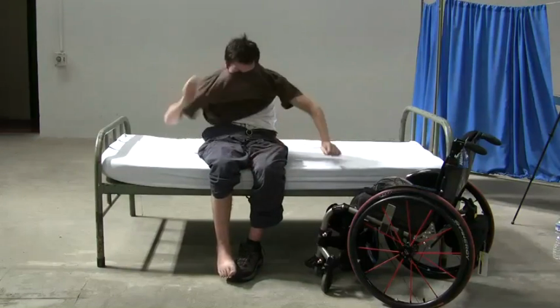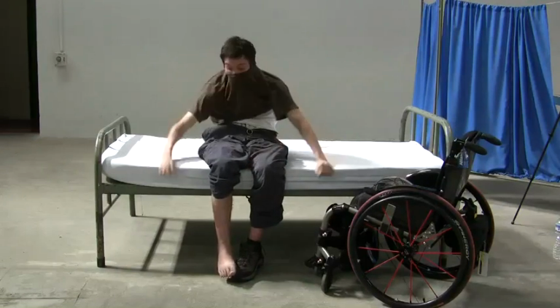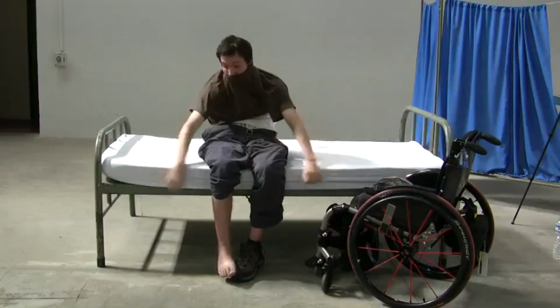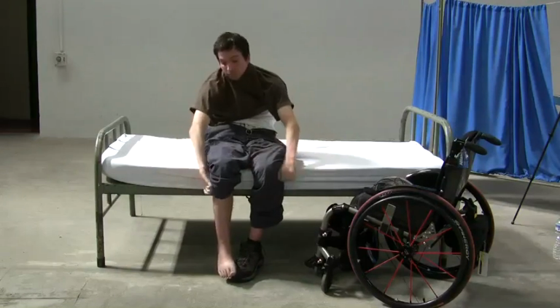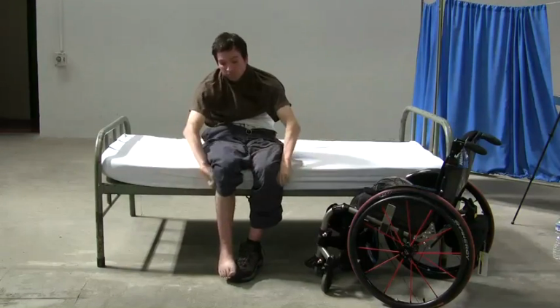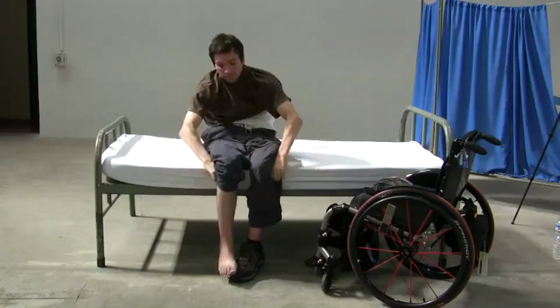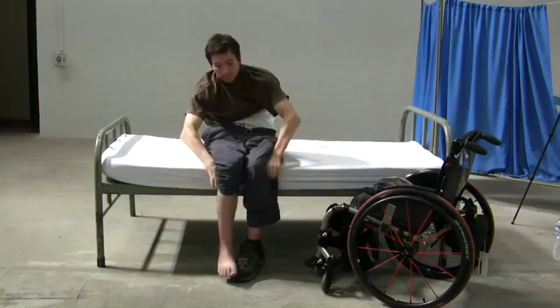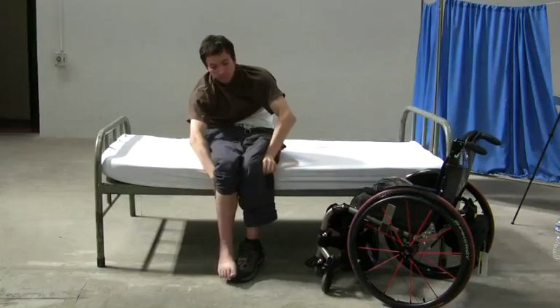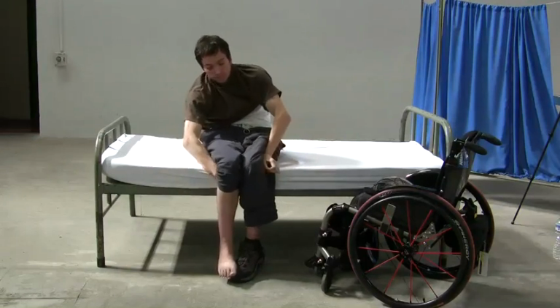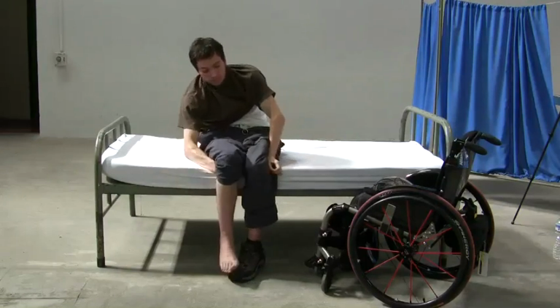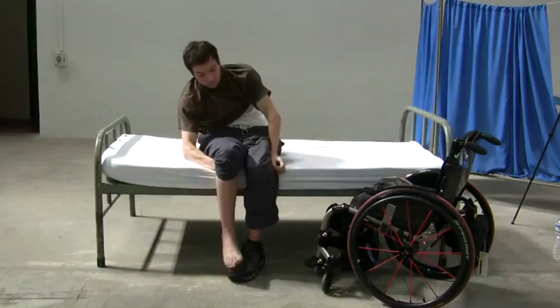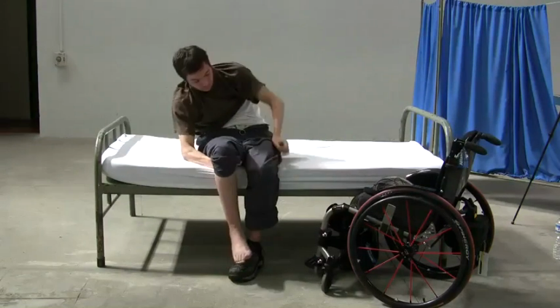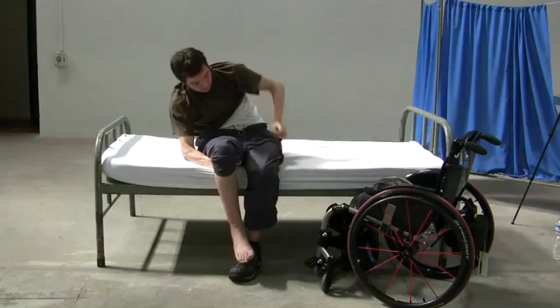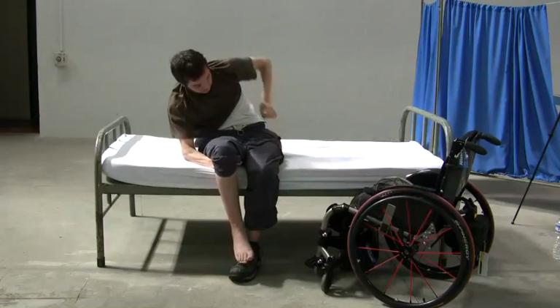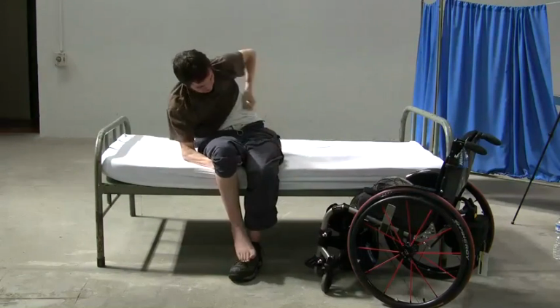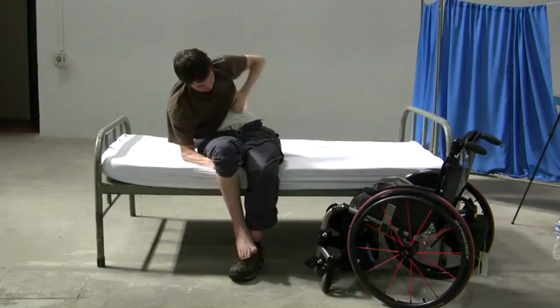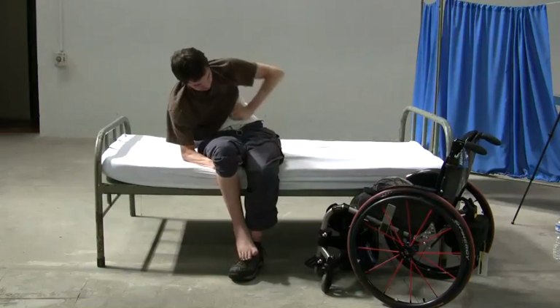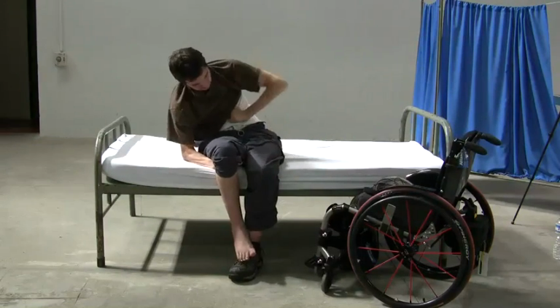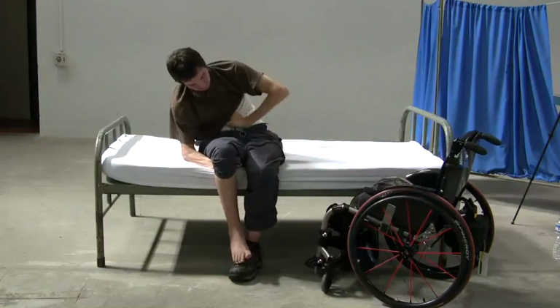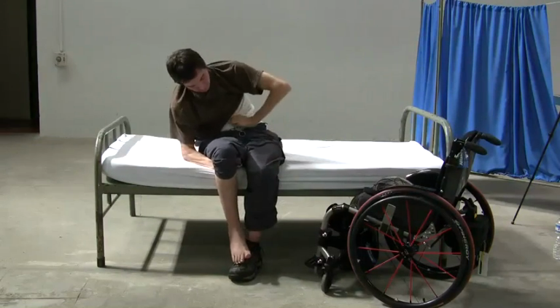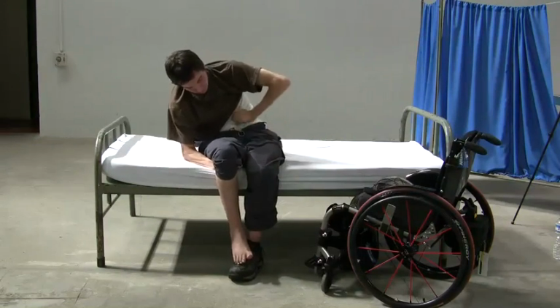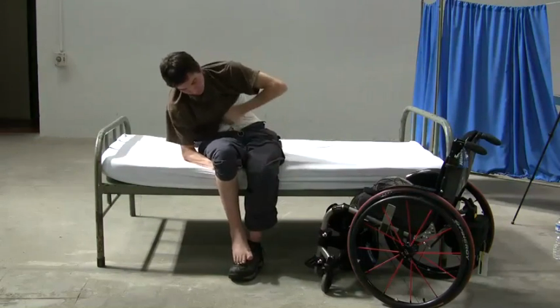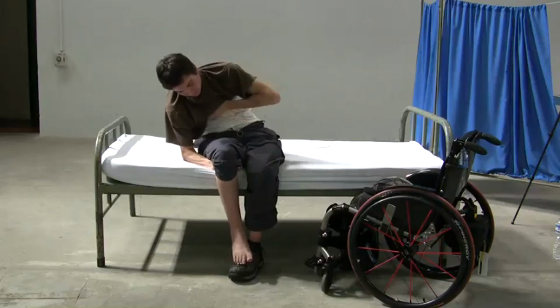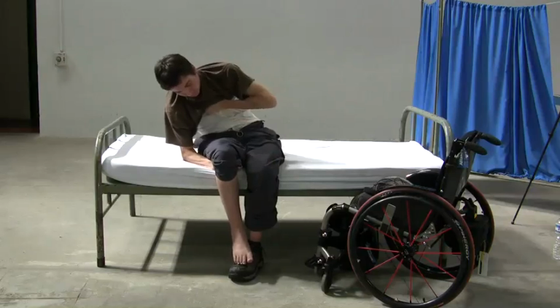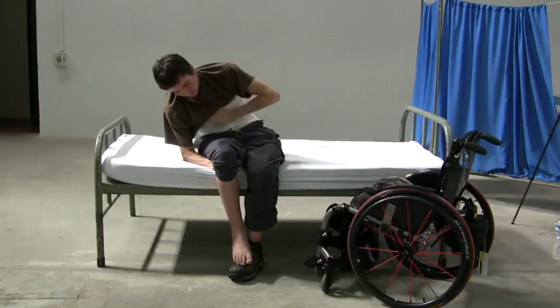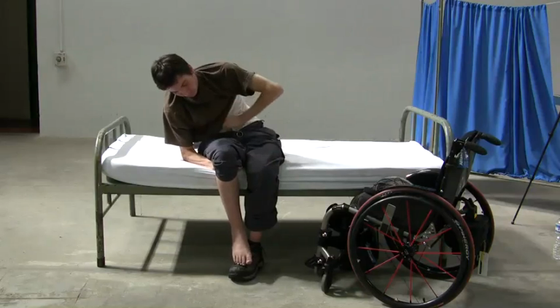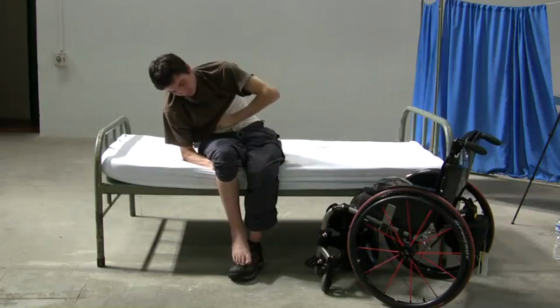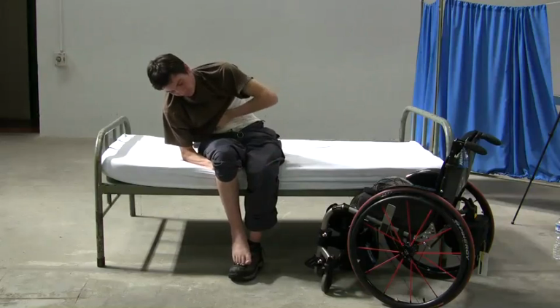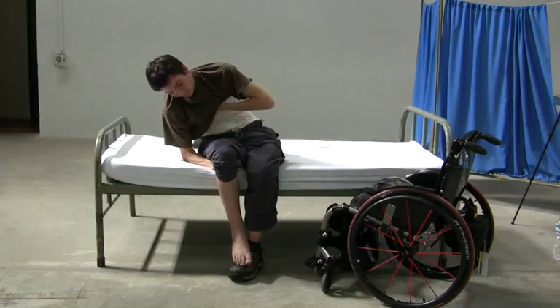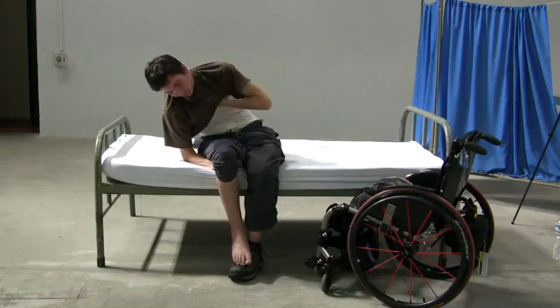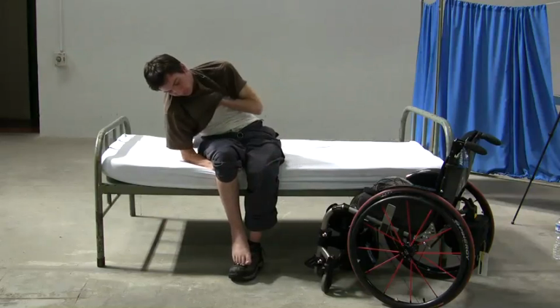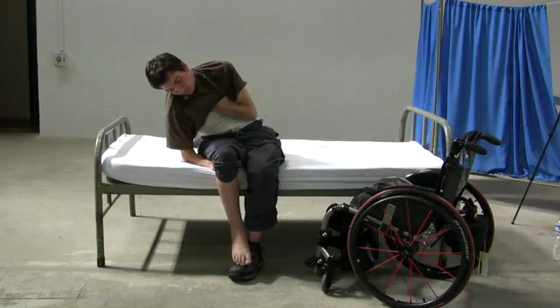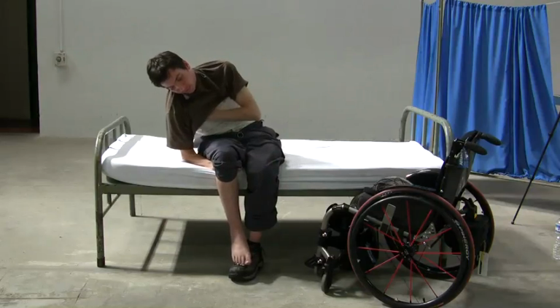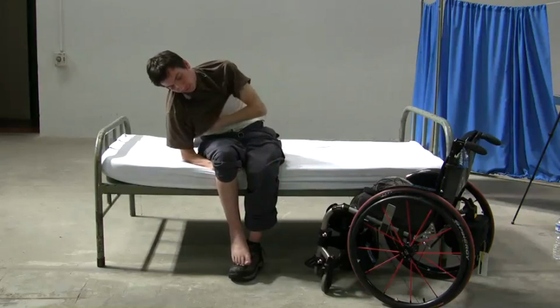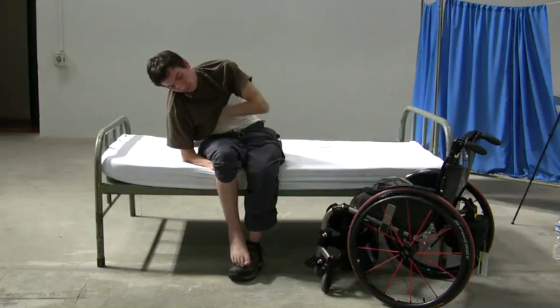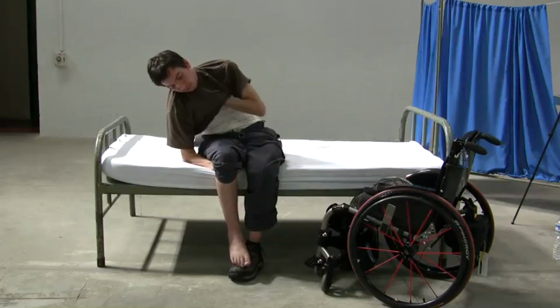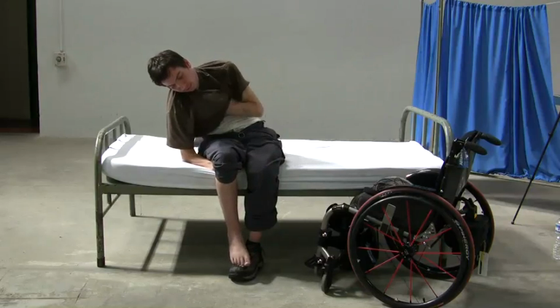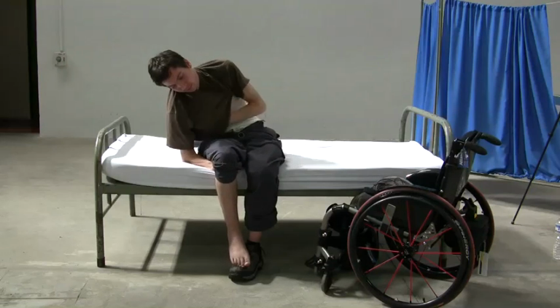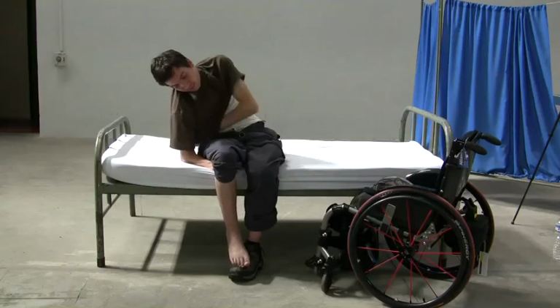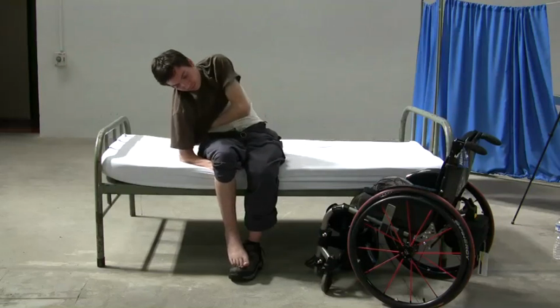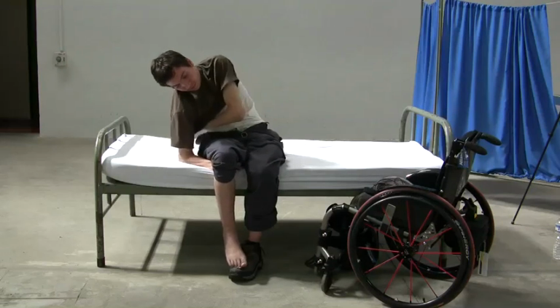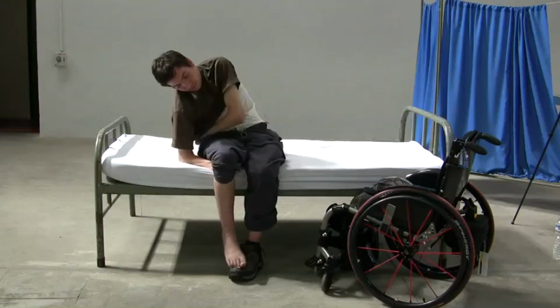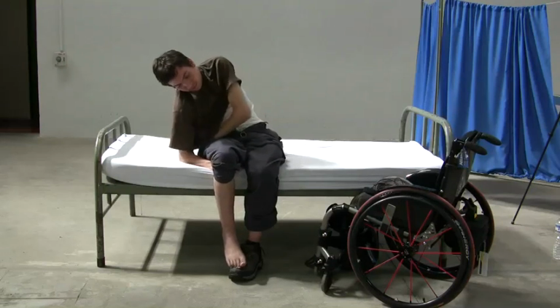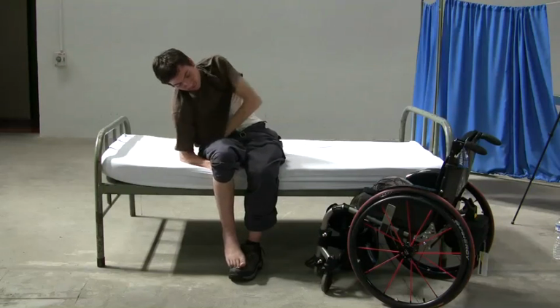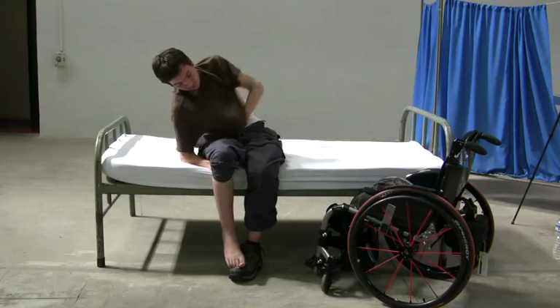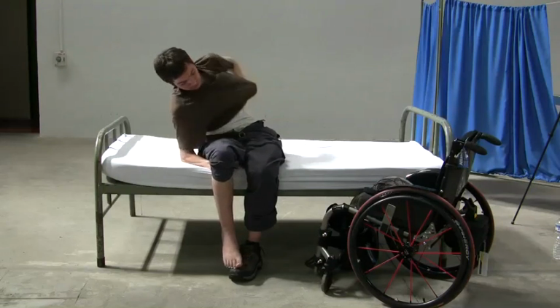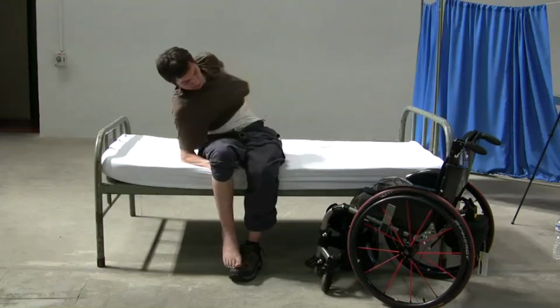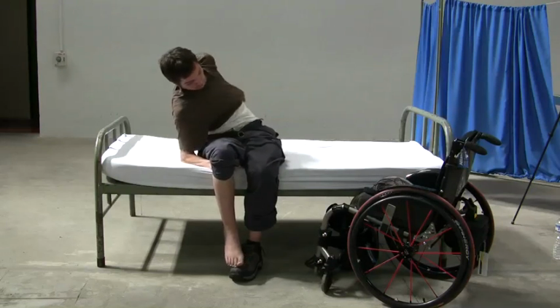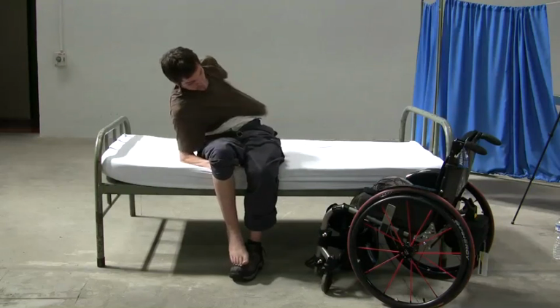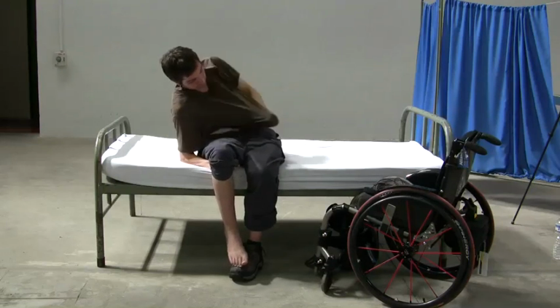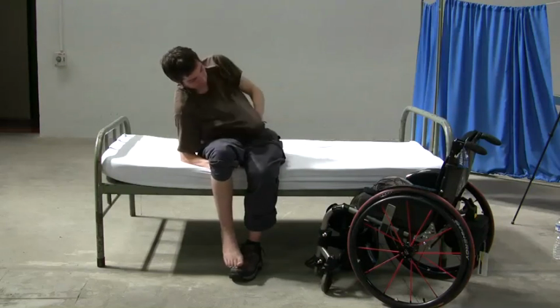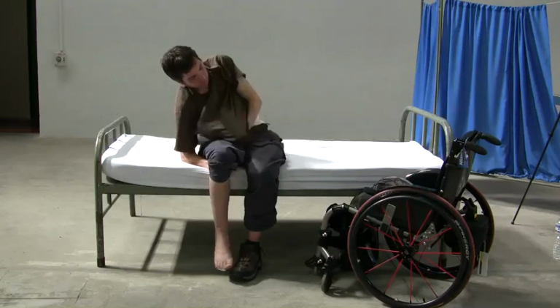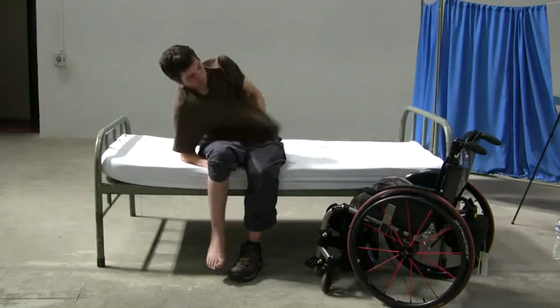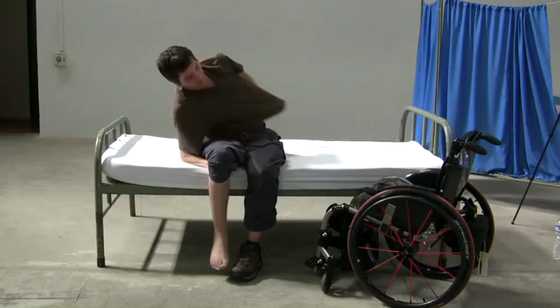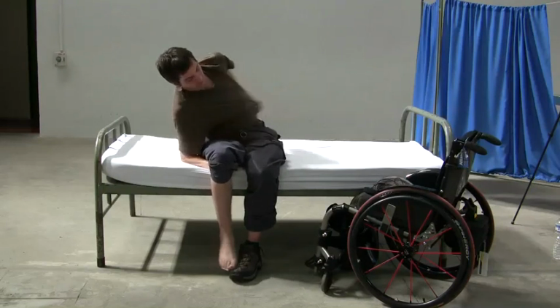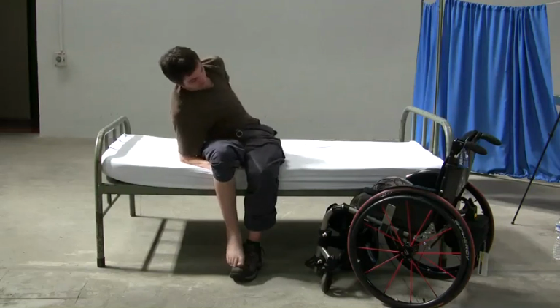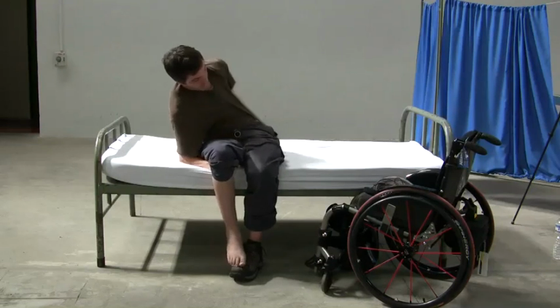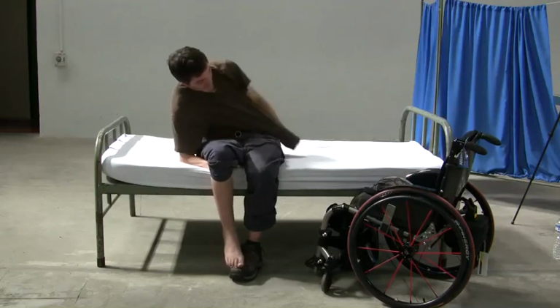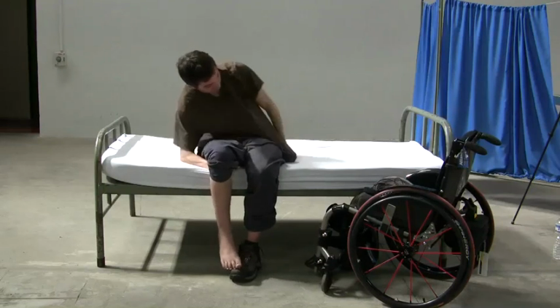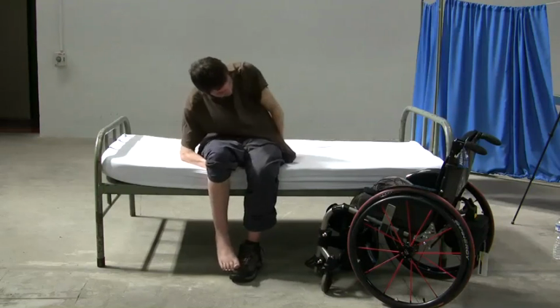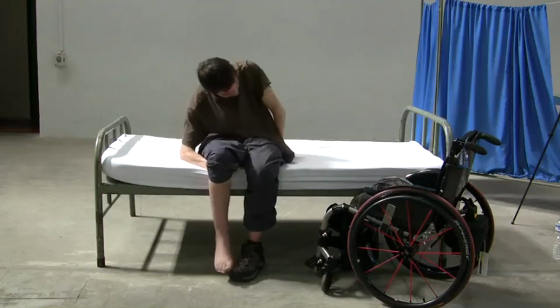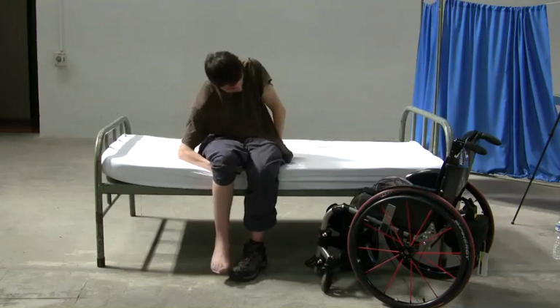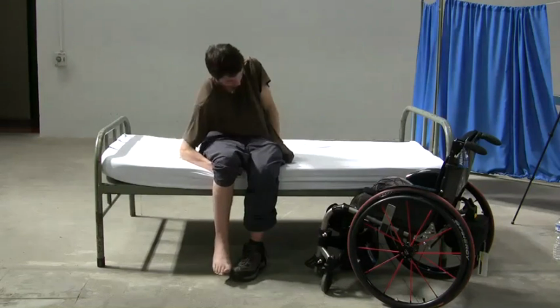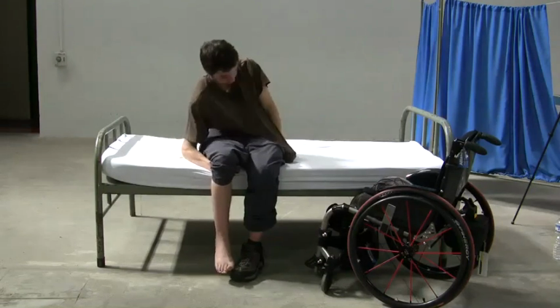Then, in order to put on a t-shirt, use any available wrist function to pull the shirt over your arms and down to your waist.